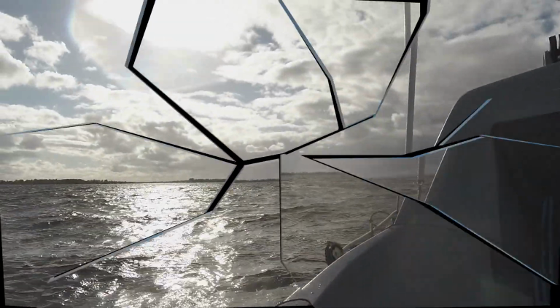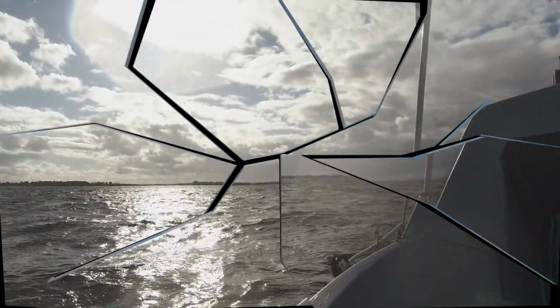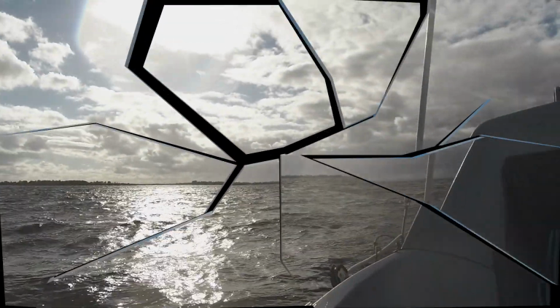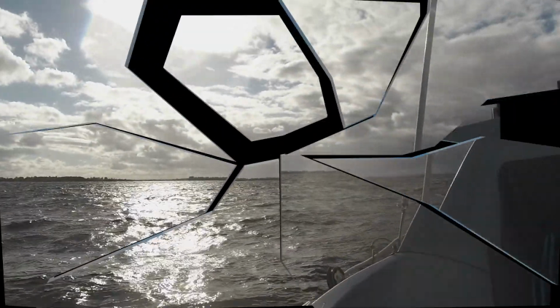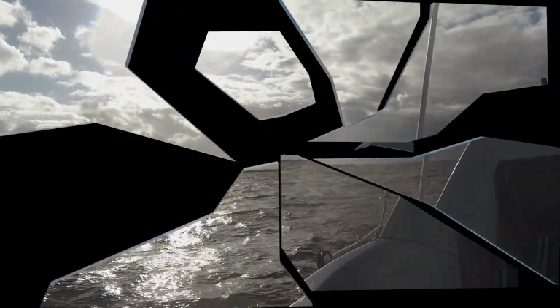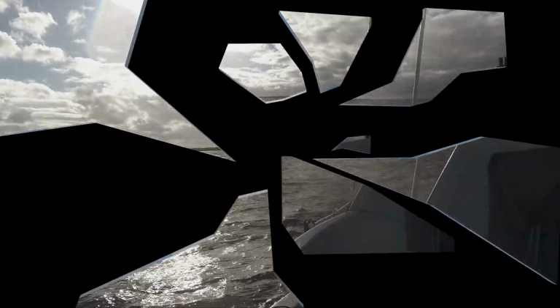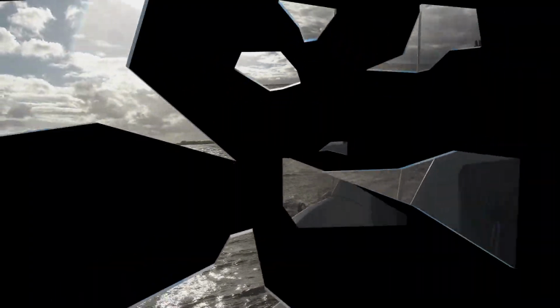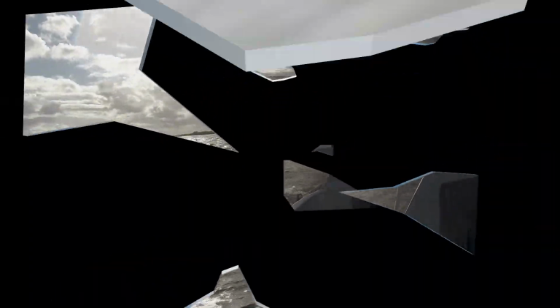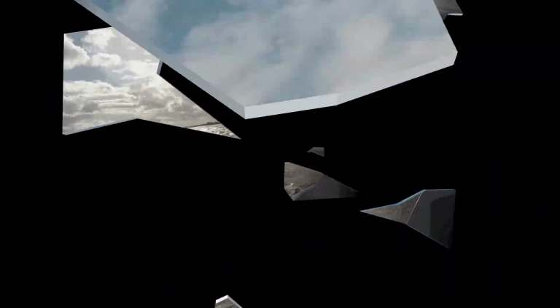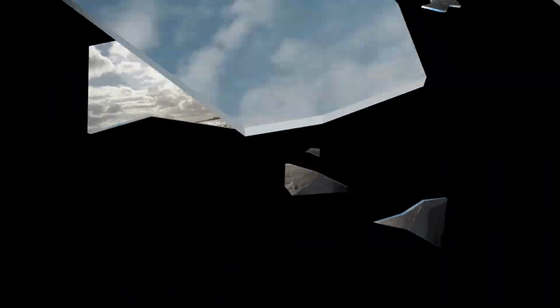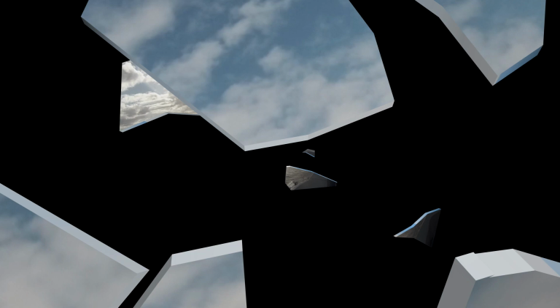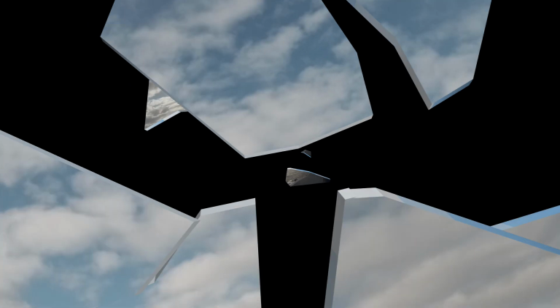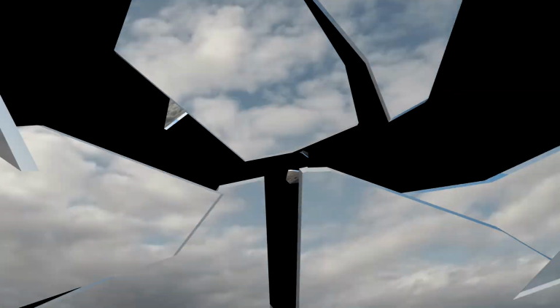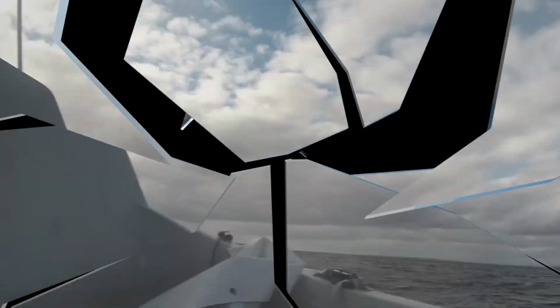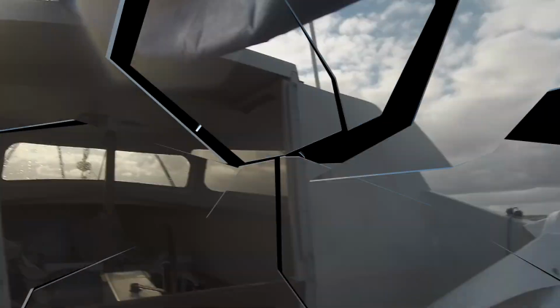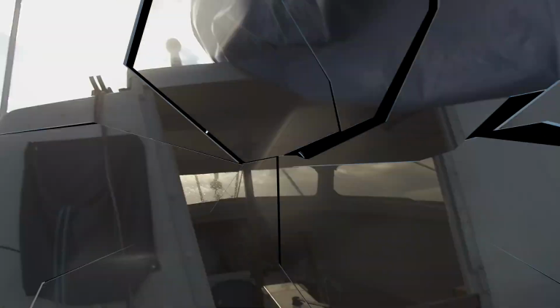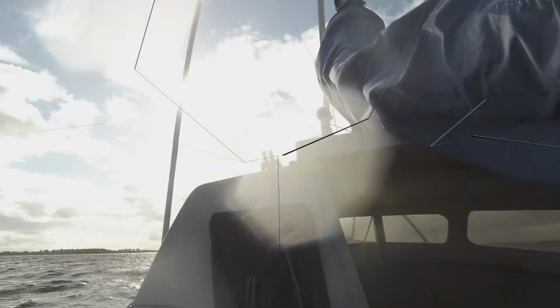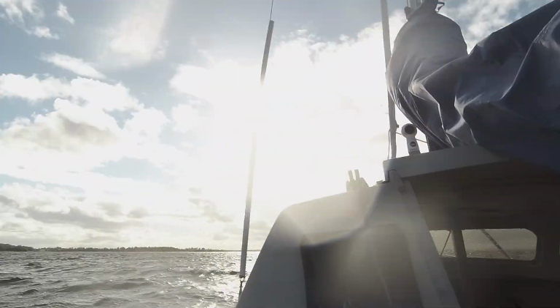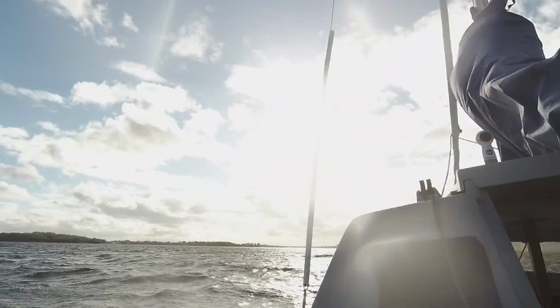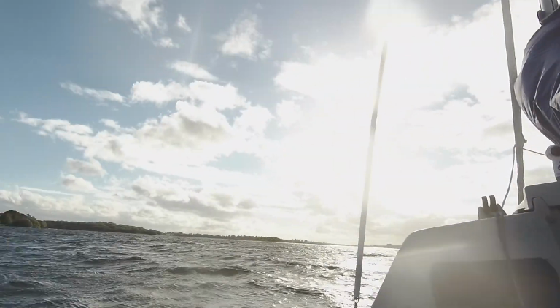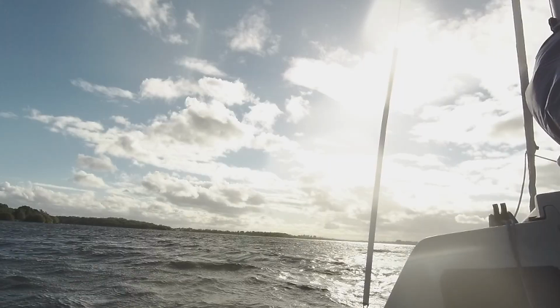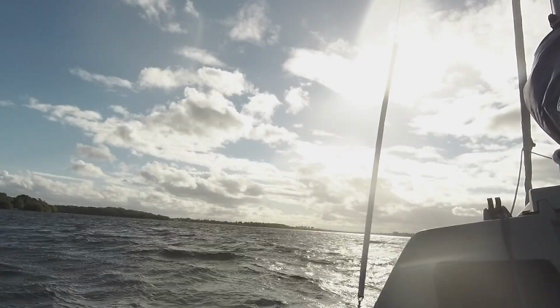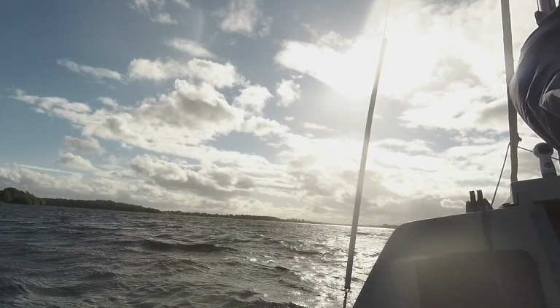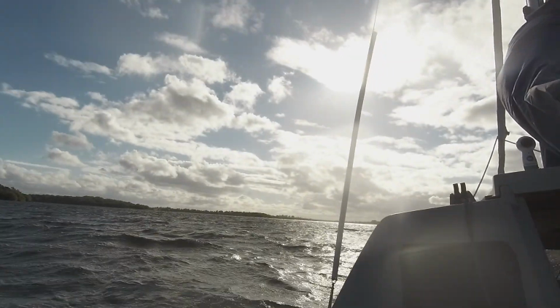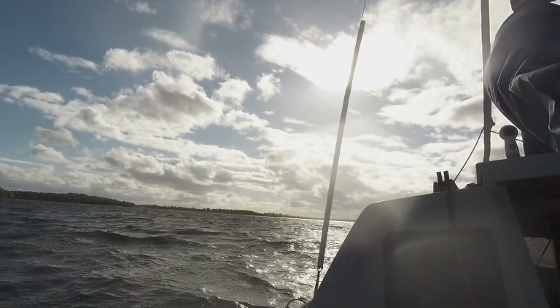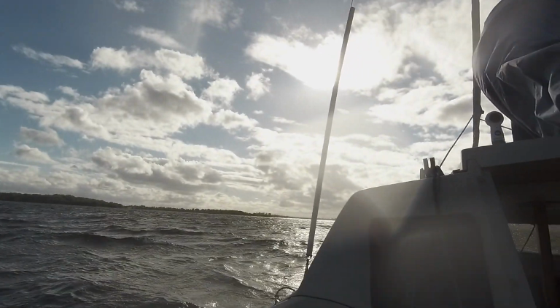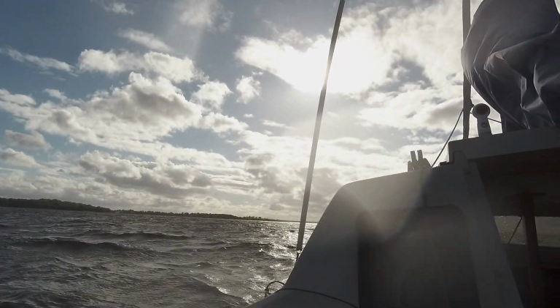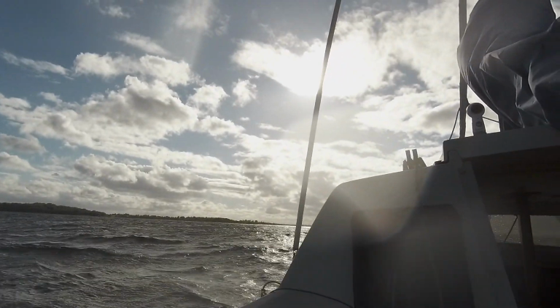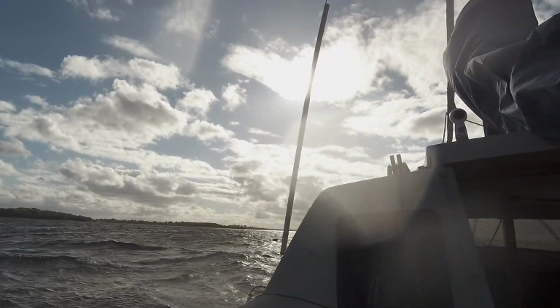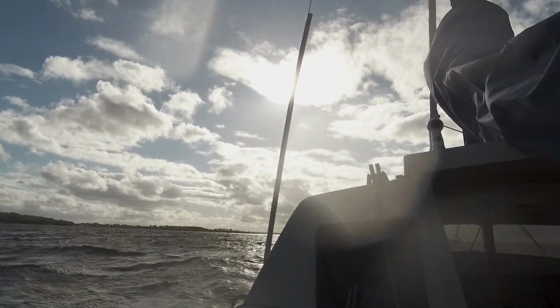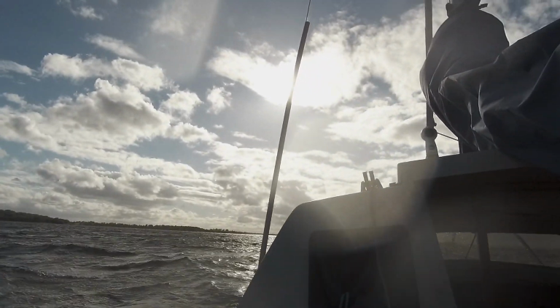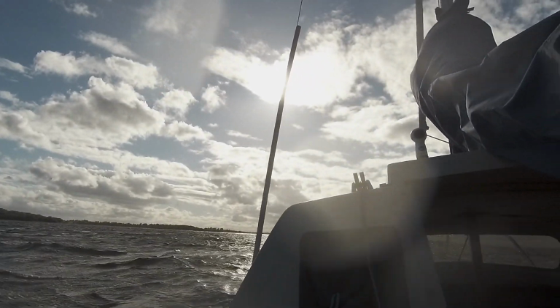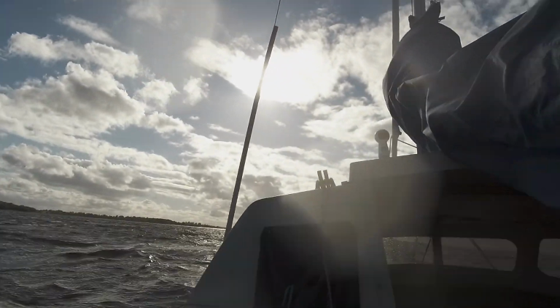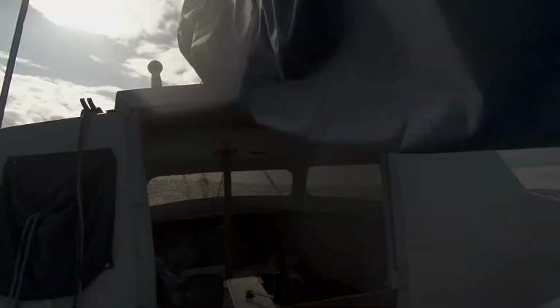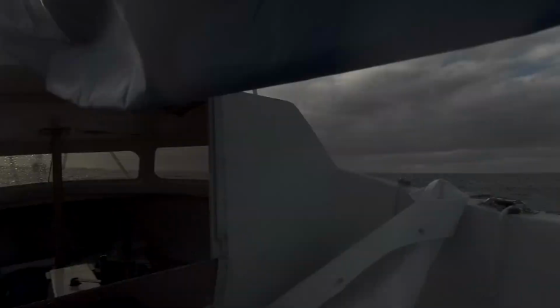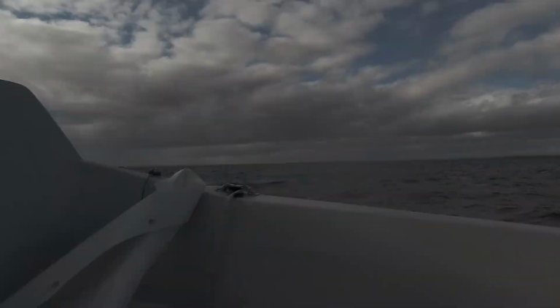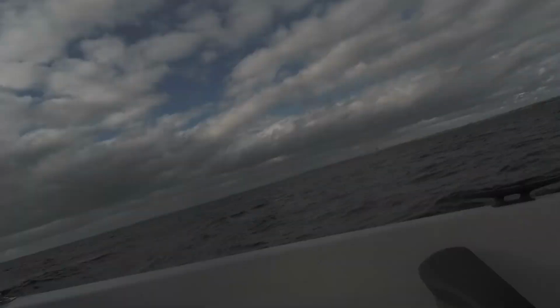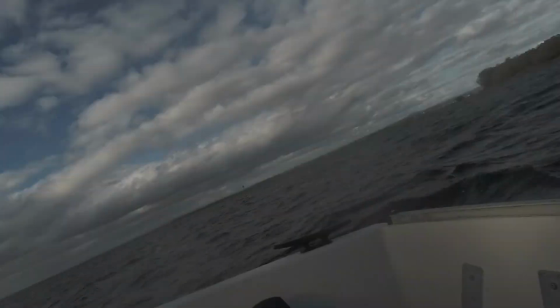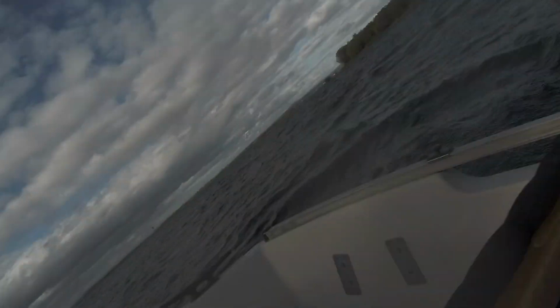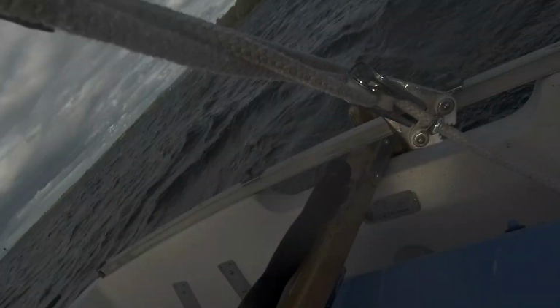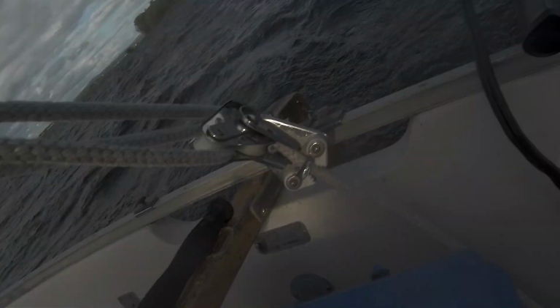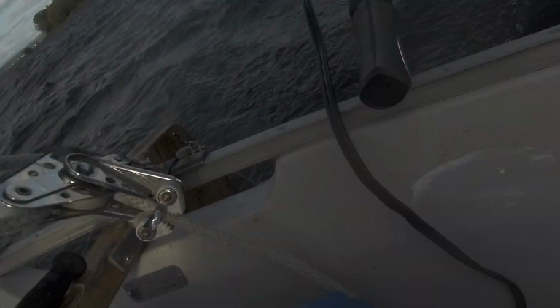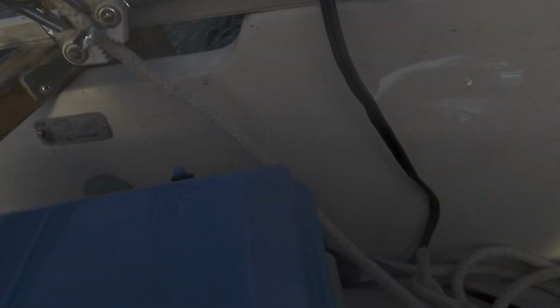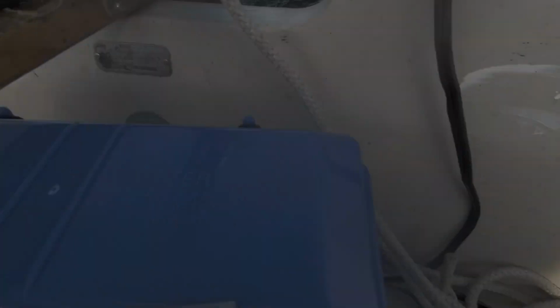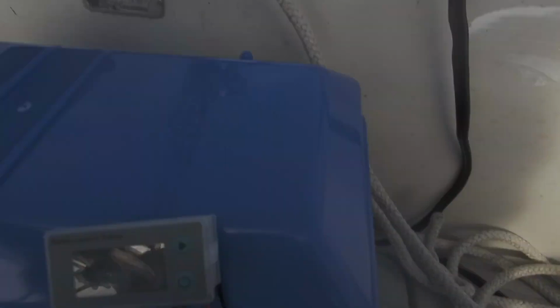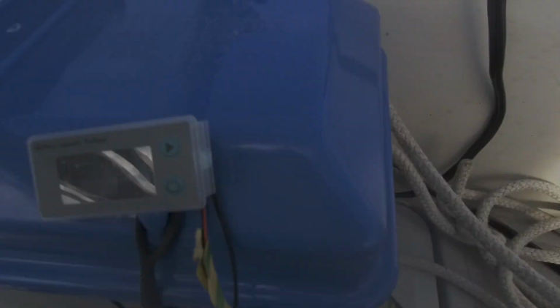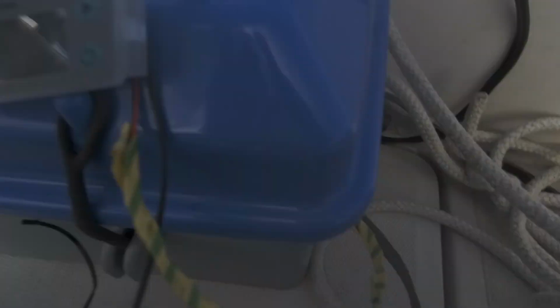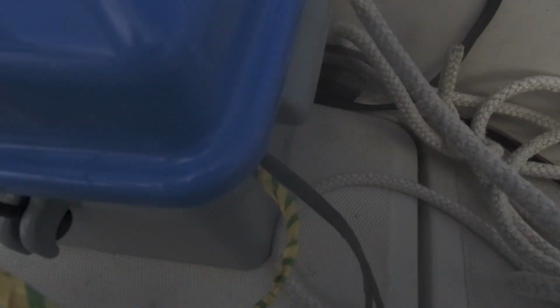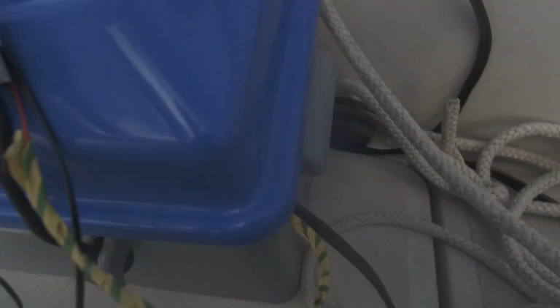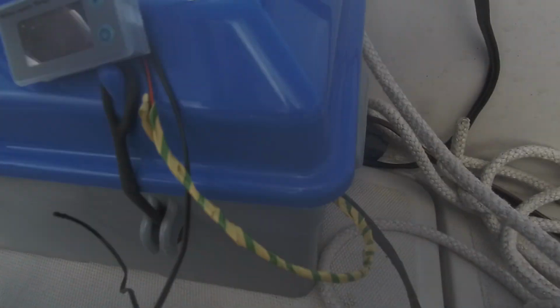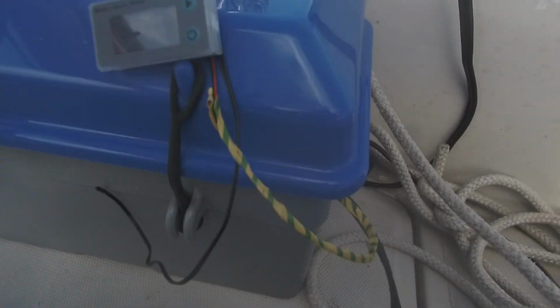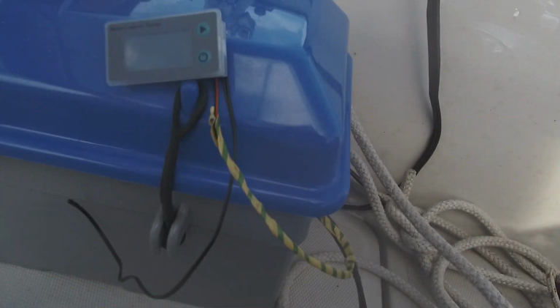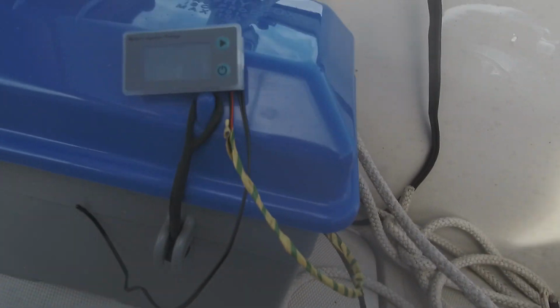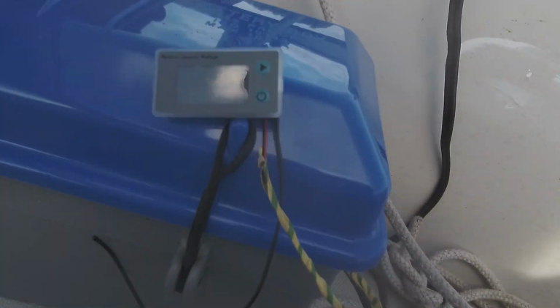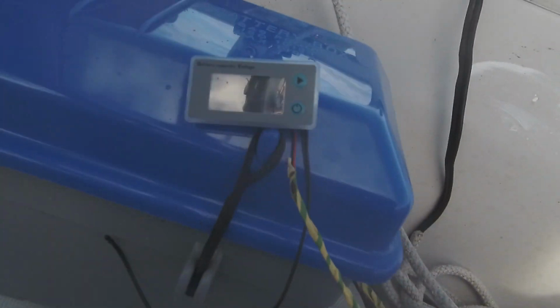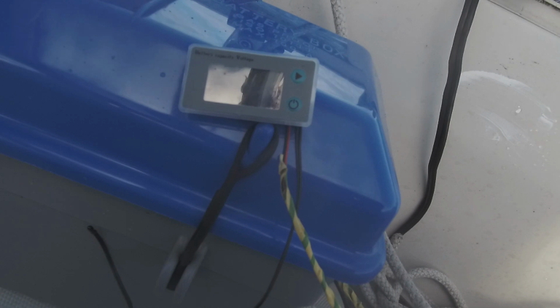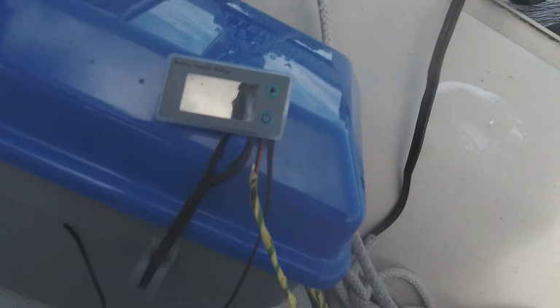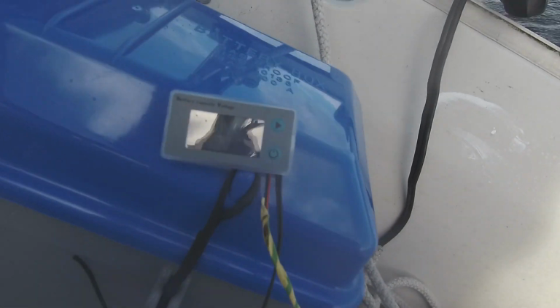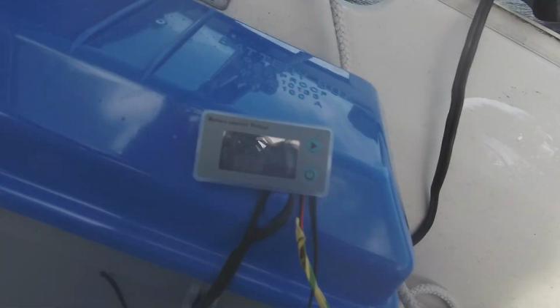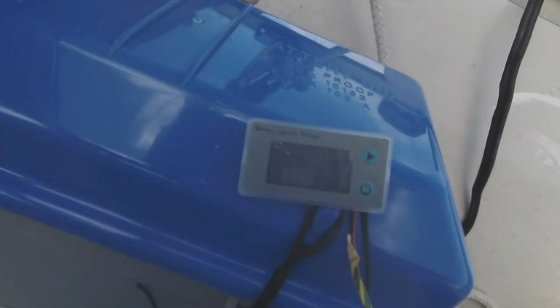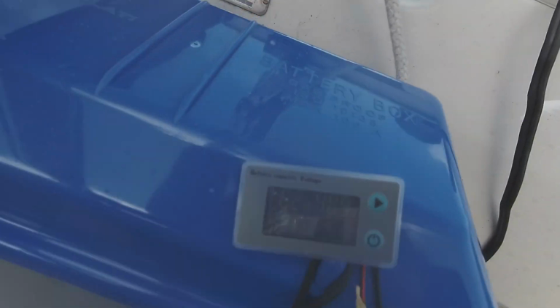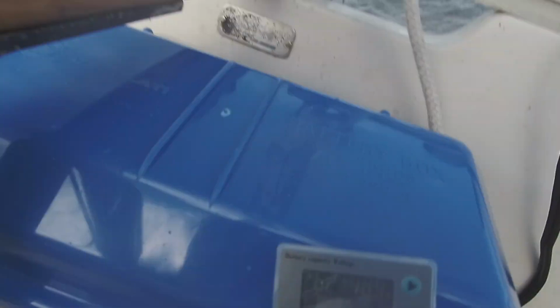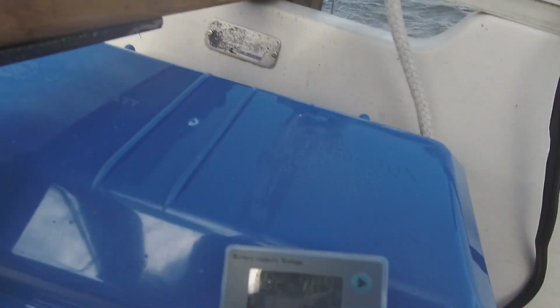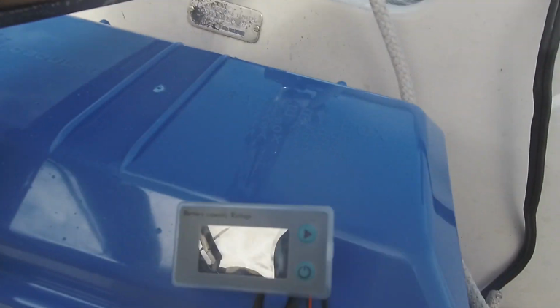We're working hard now, still hitting the wind. The battery is obviously going back down.